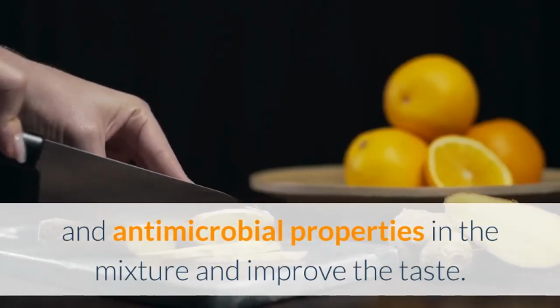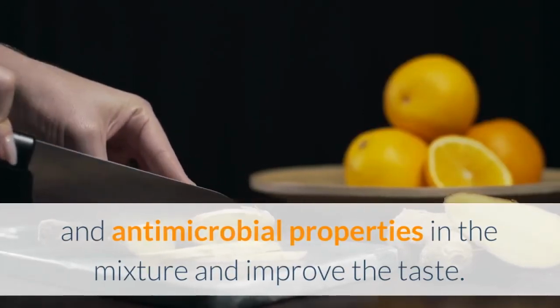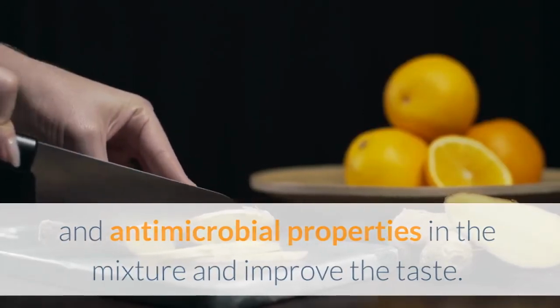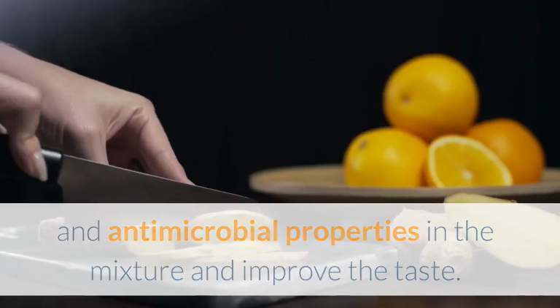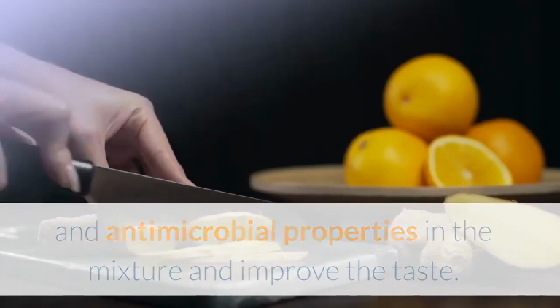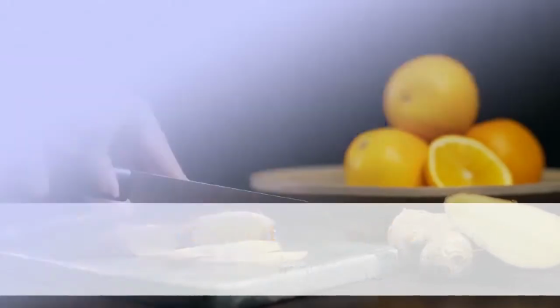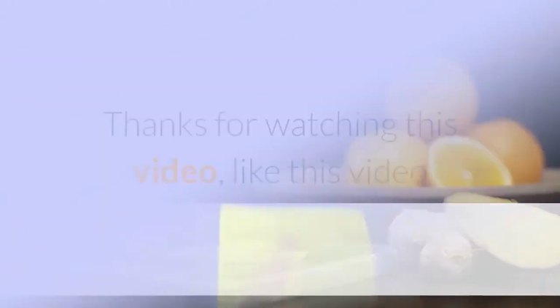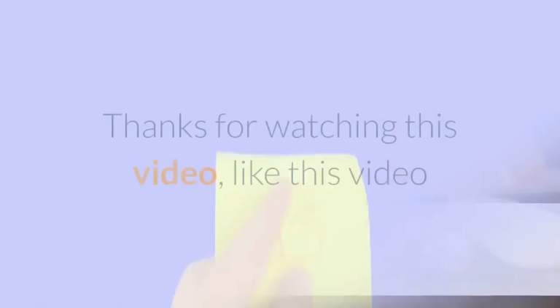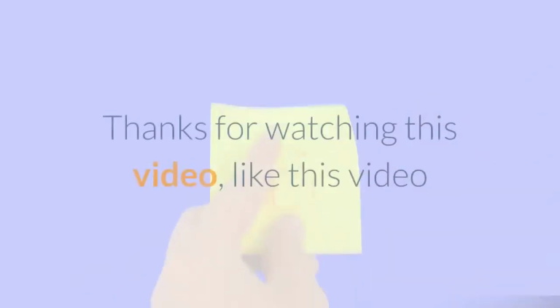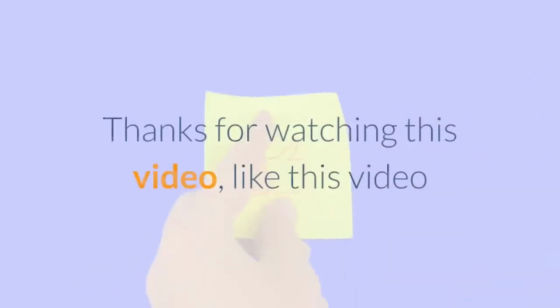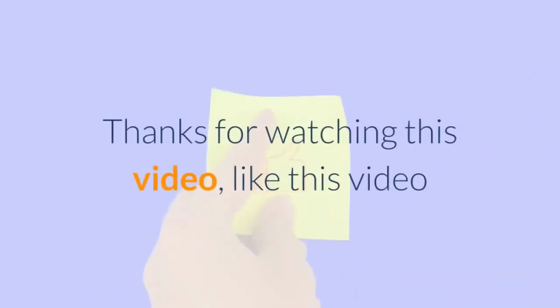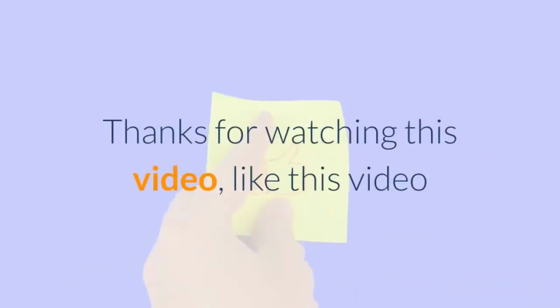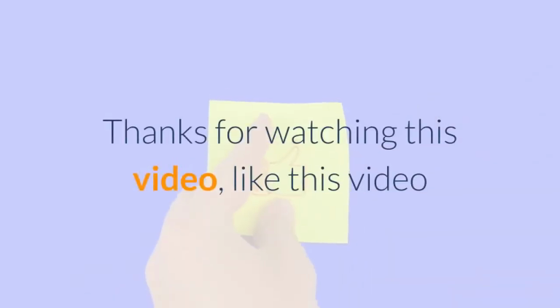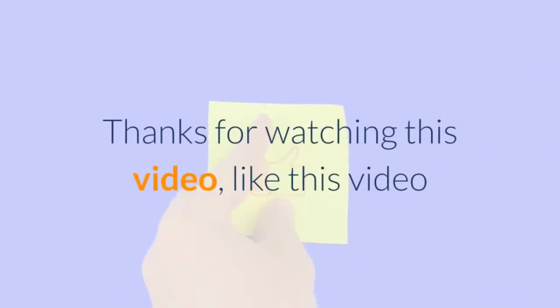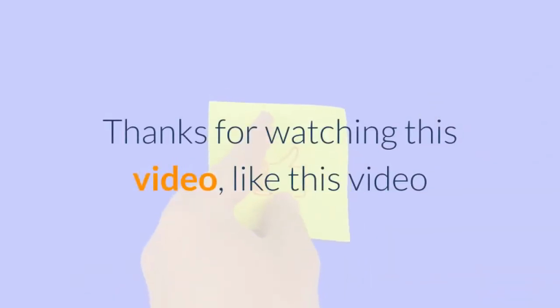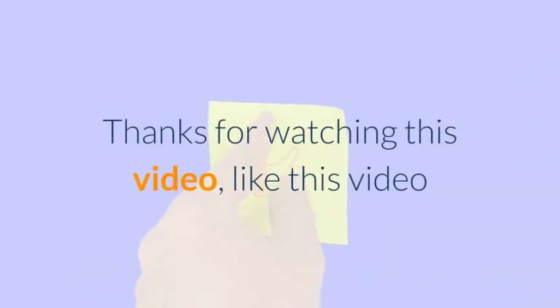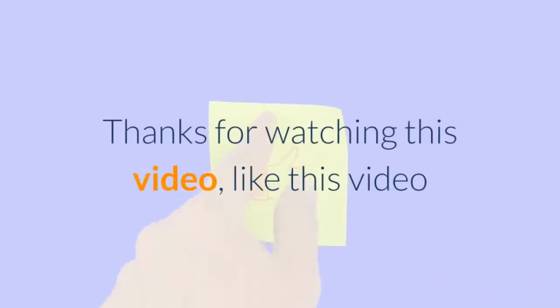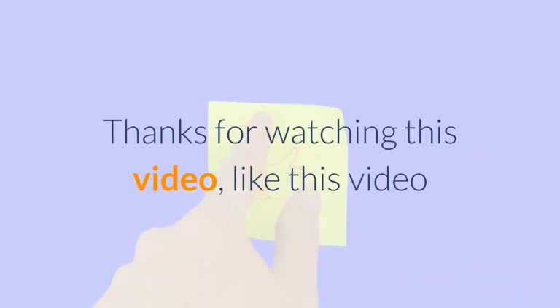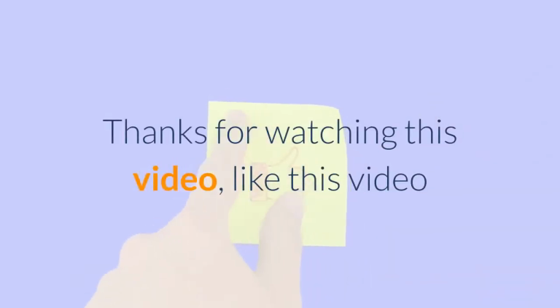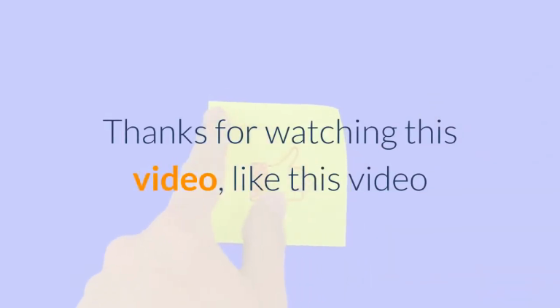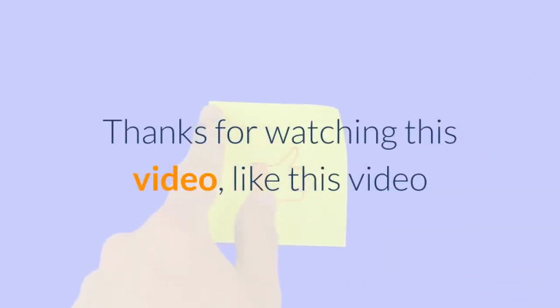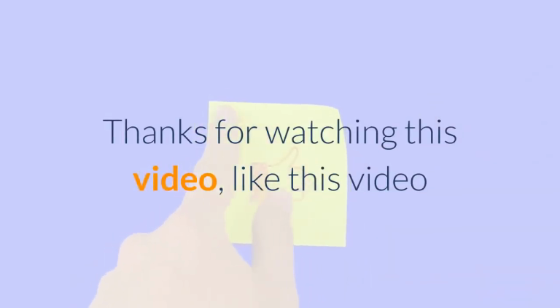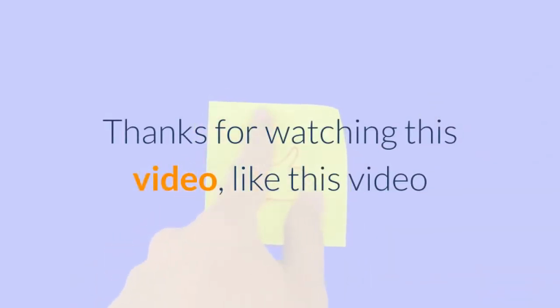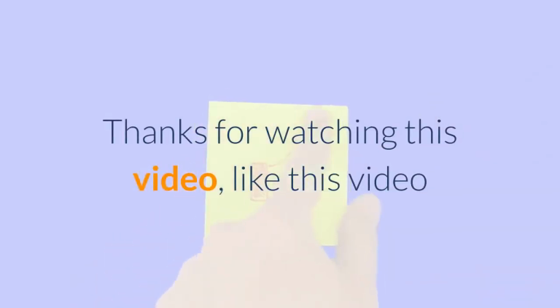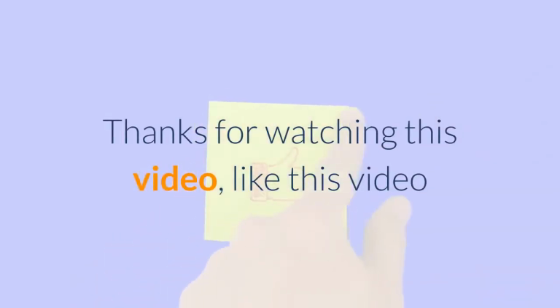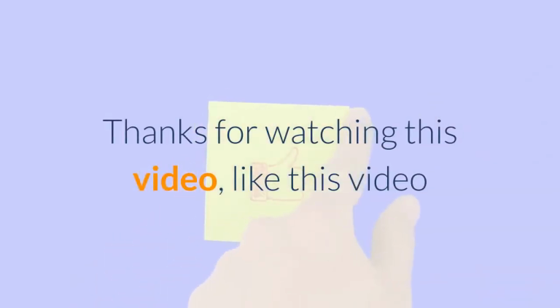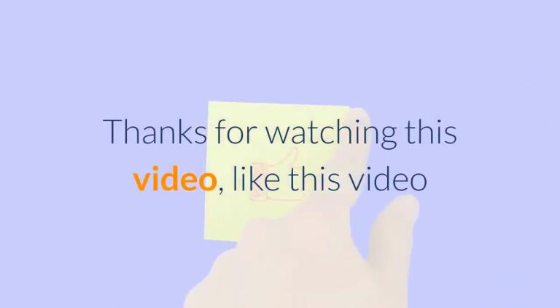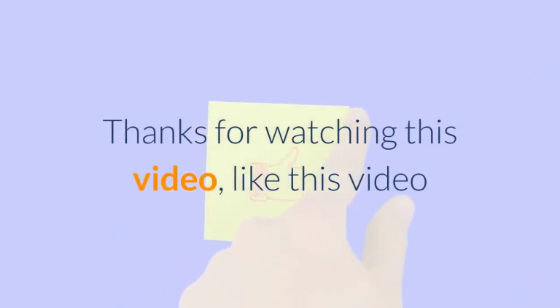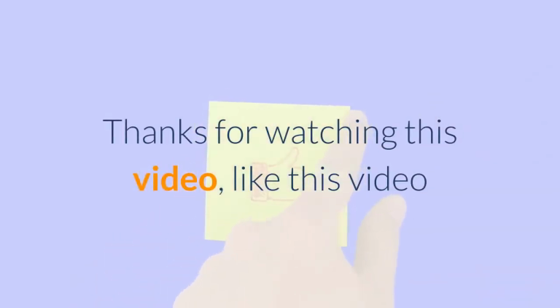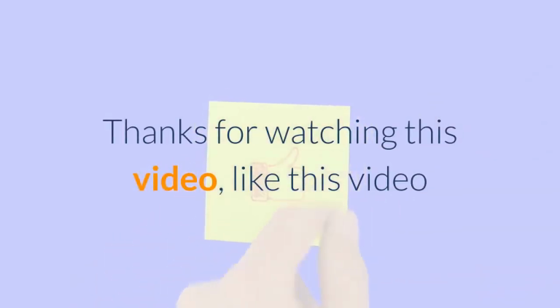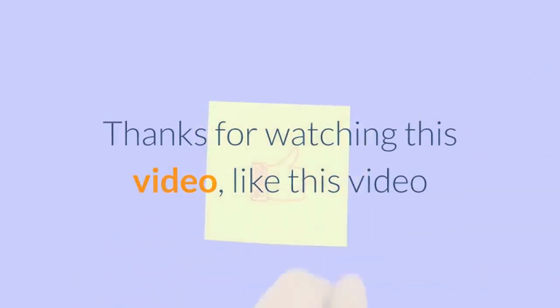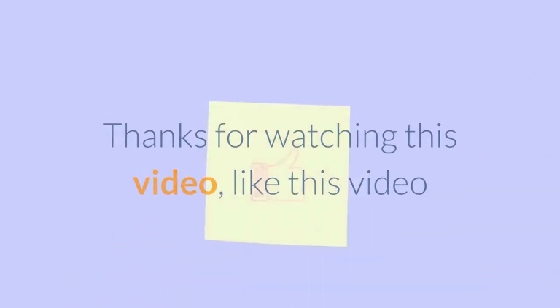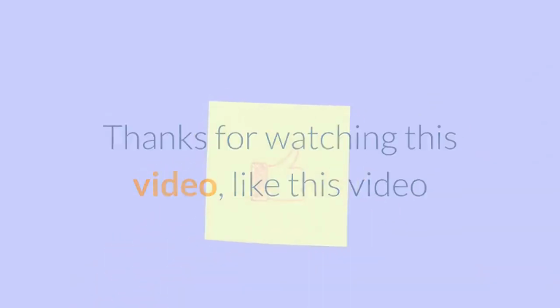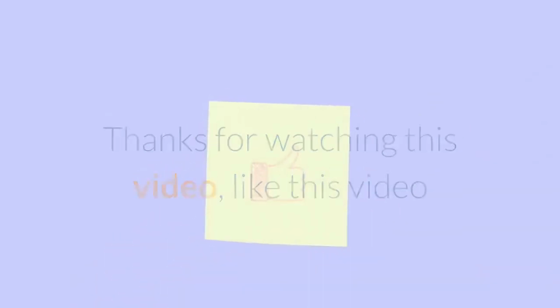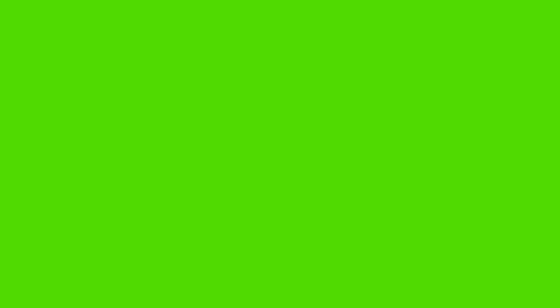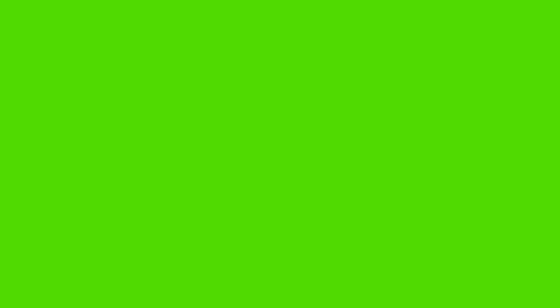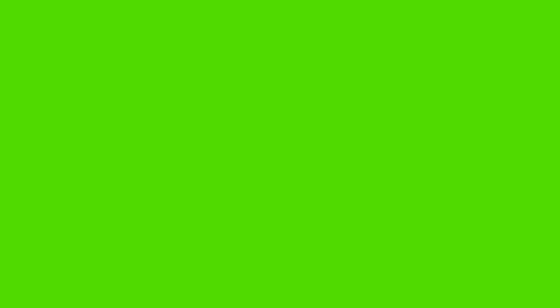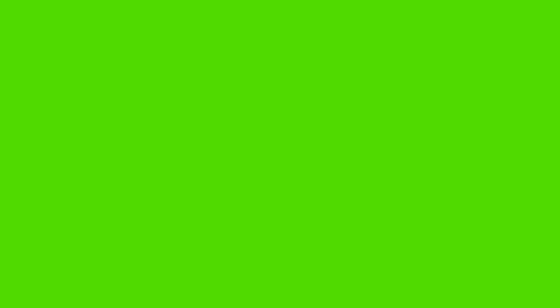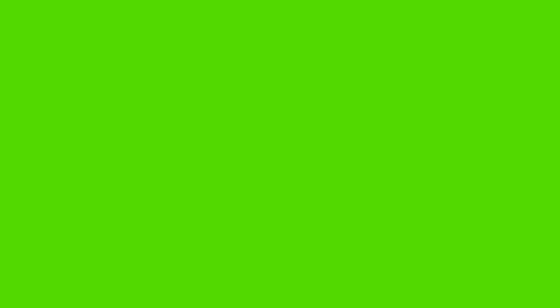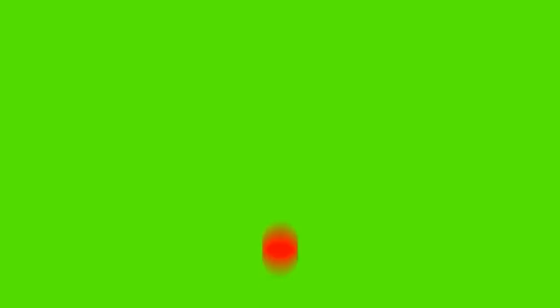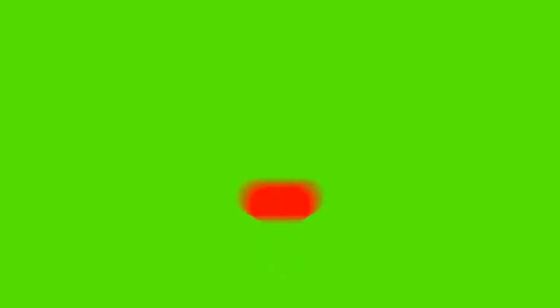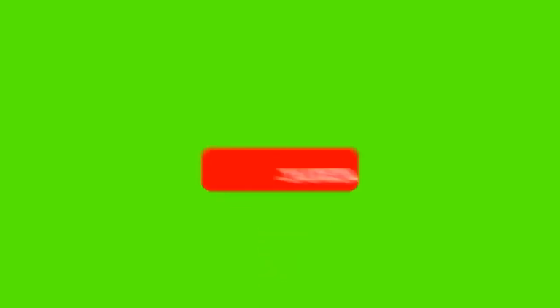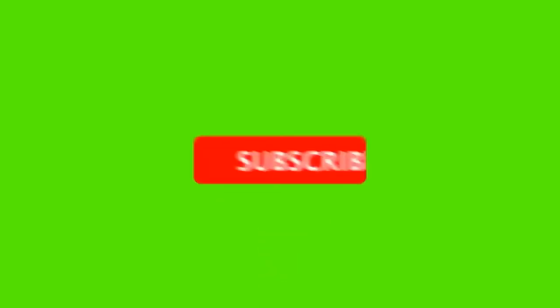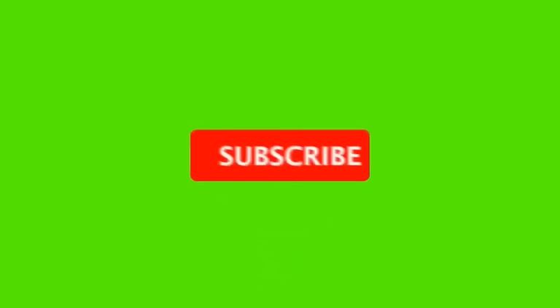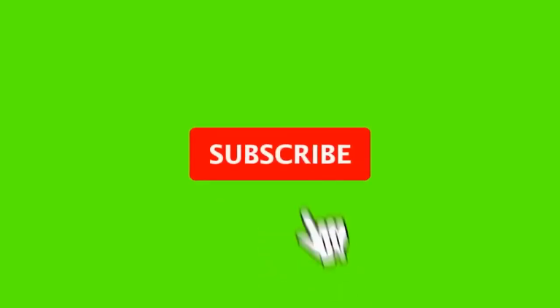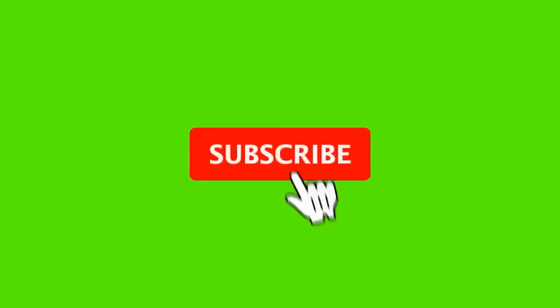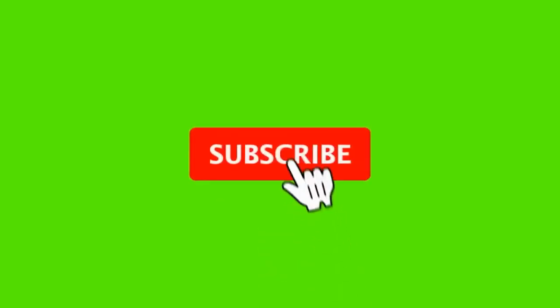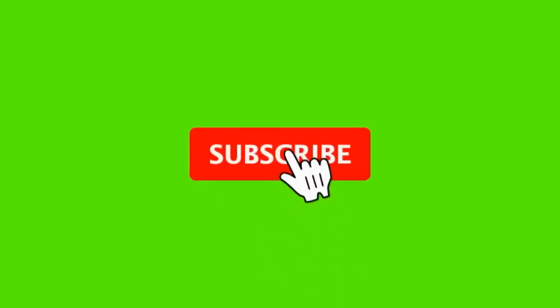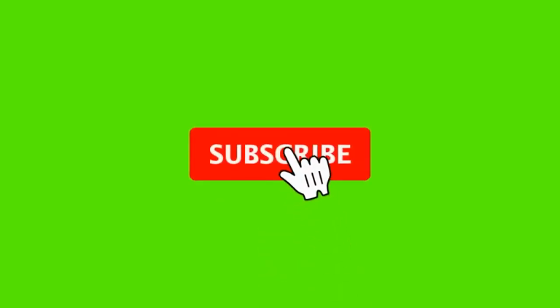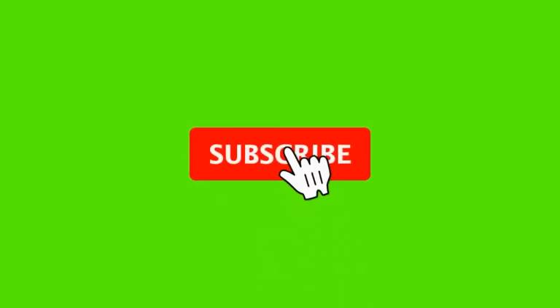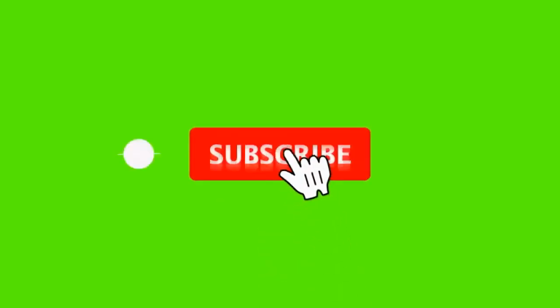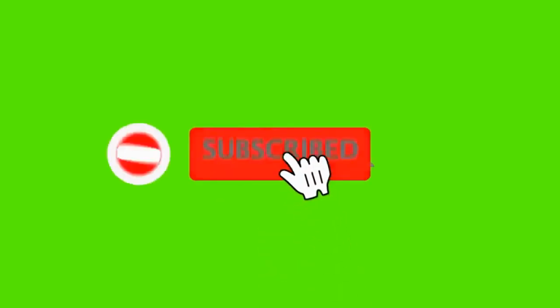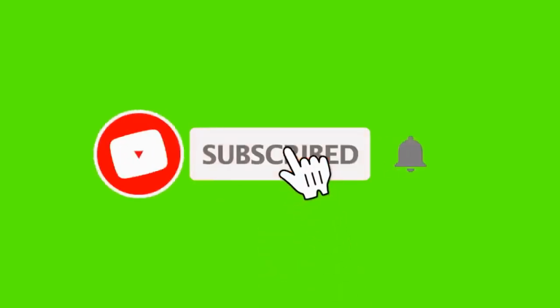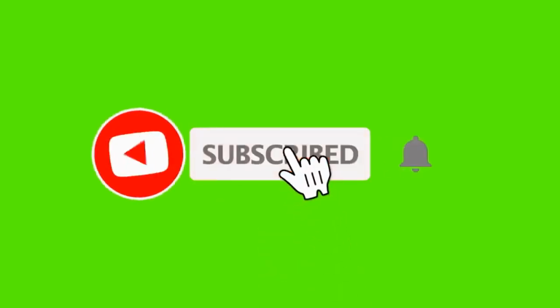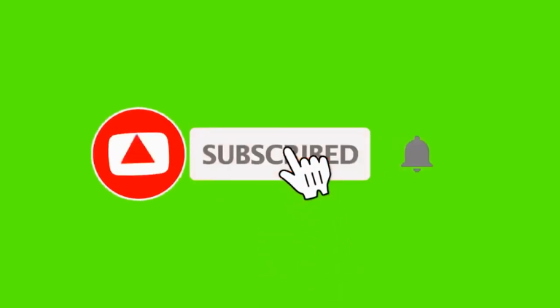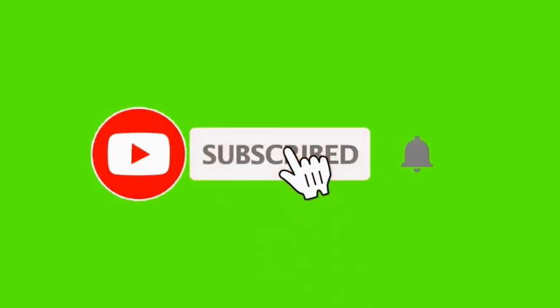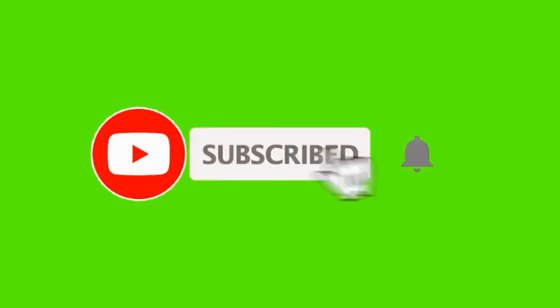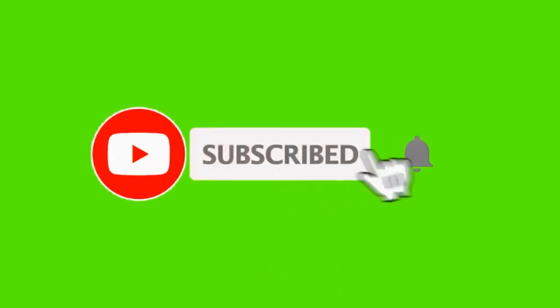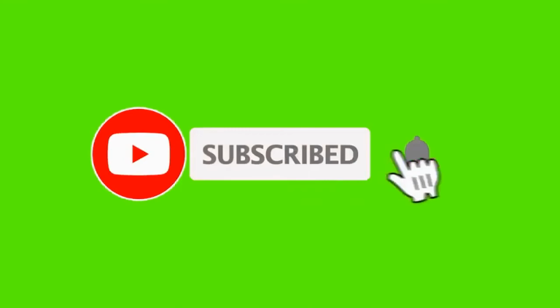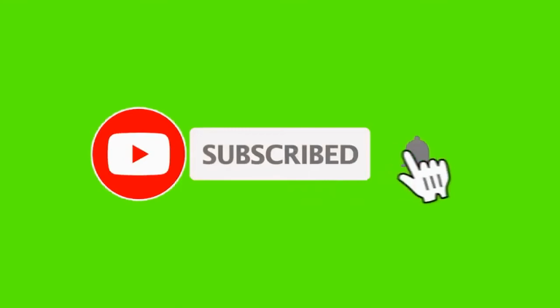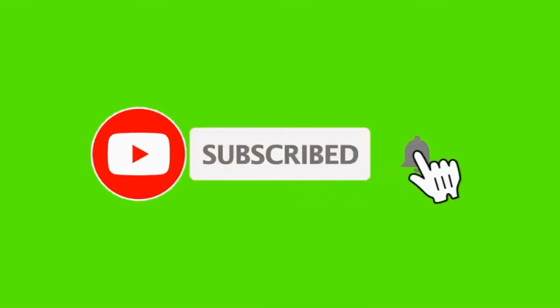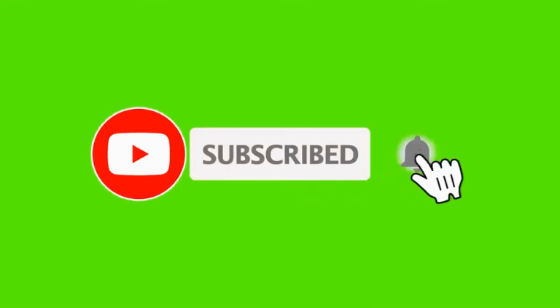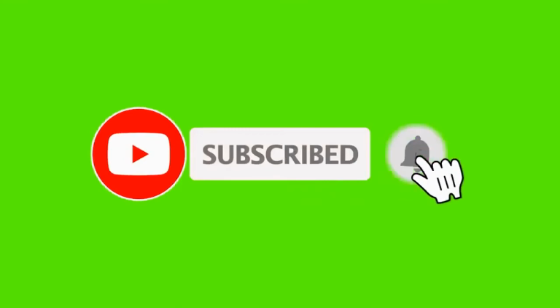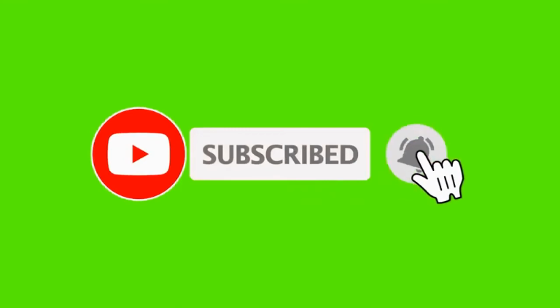Thanks for watching this video. Like this video and don't forget to subscribe to the channel and click the bell icon.